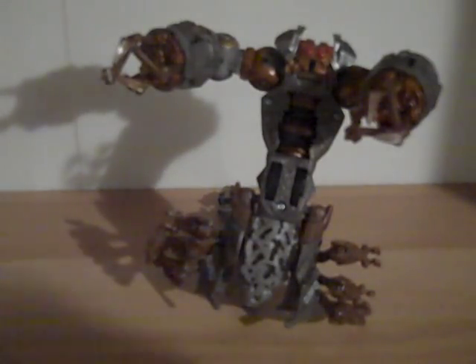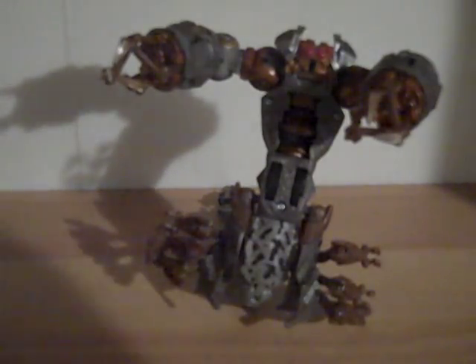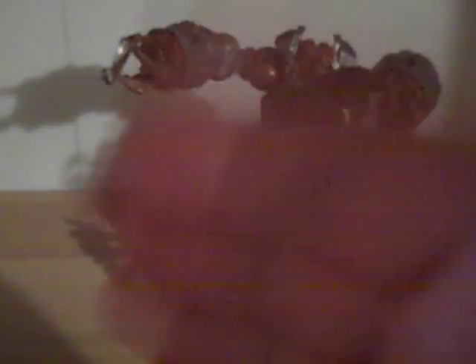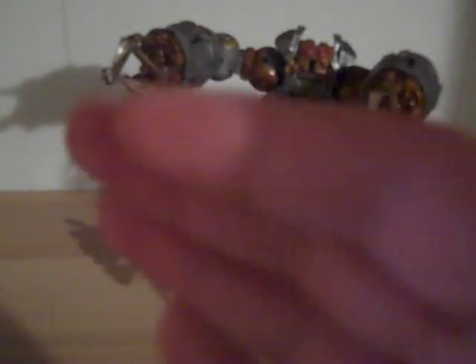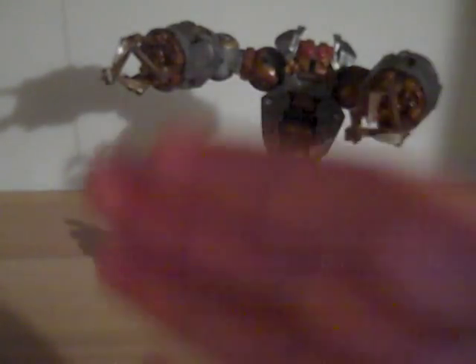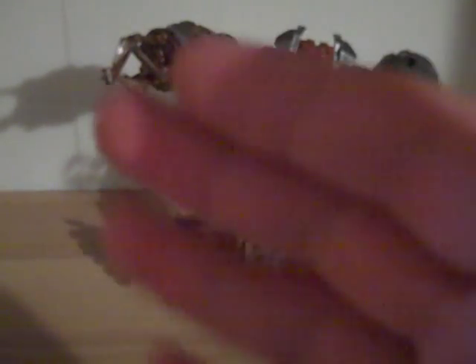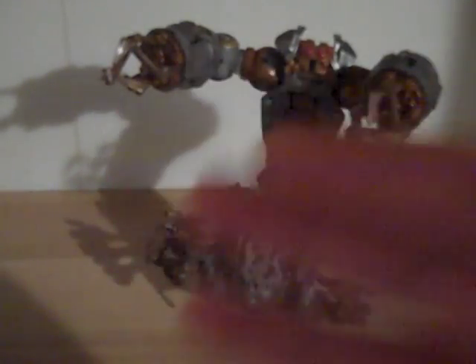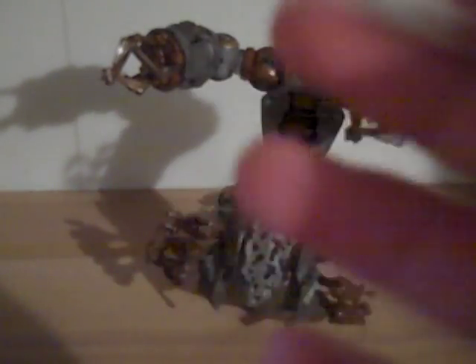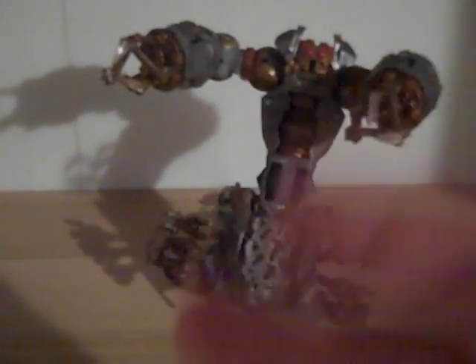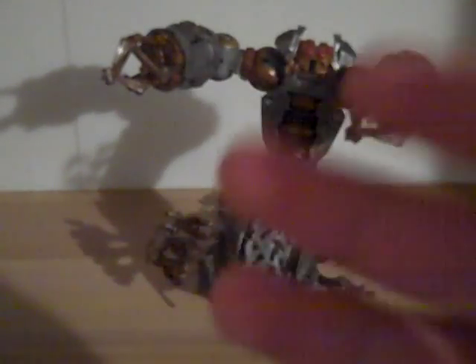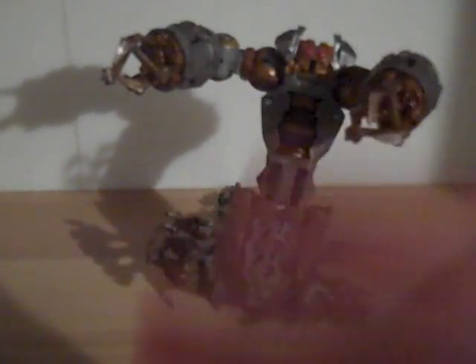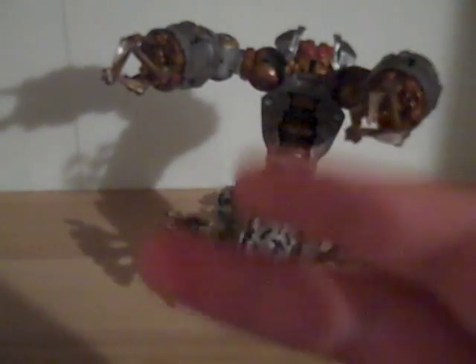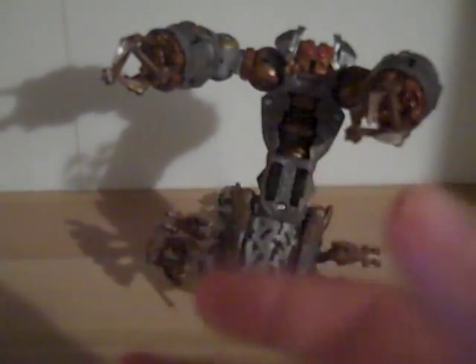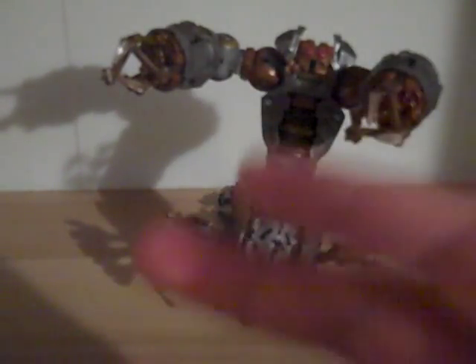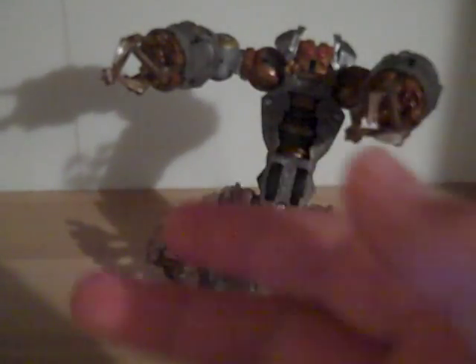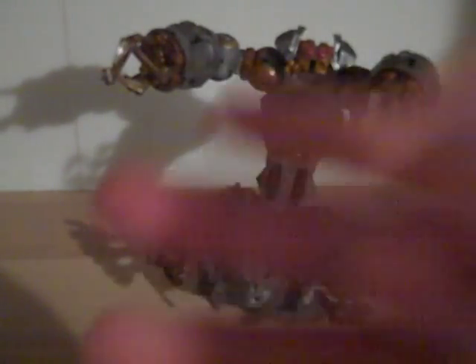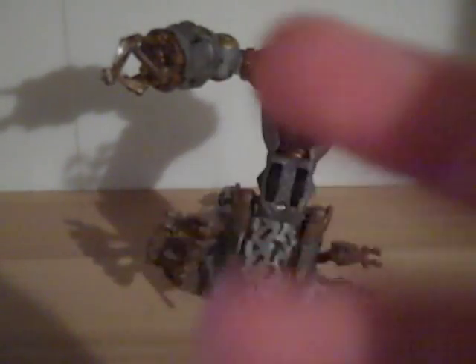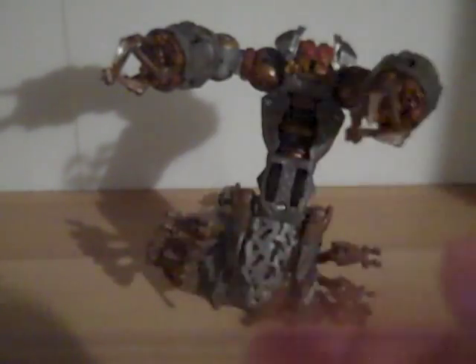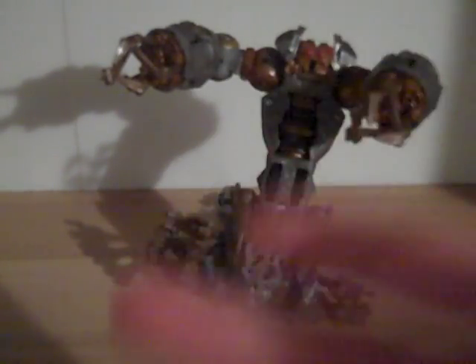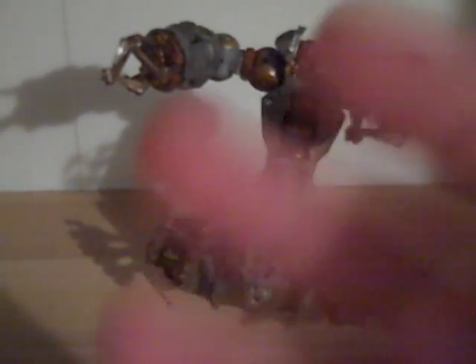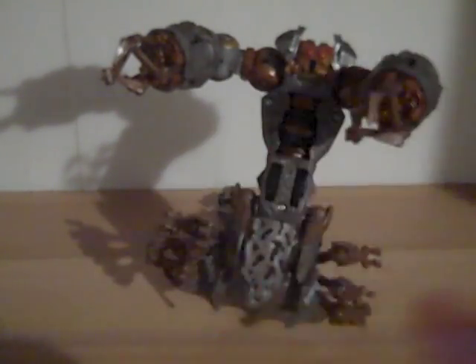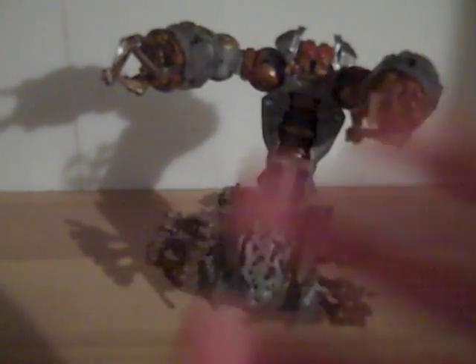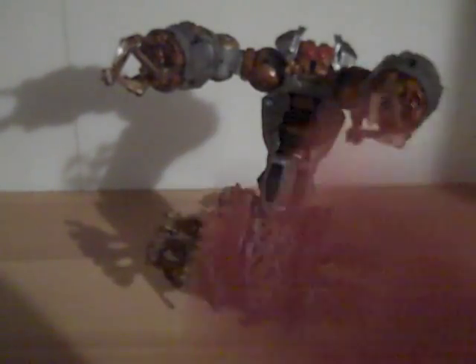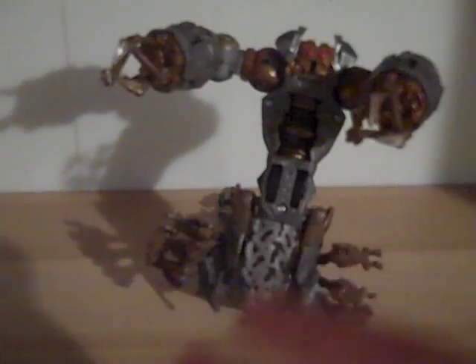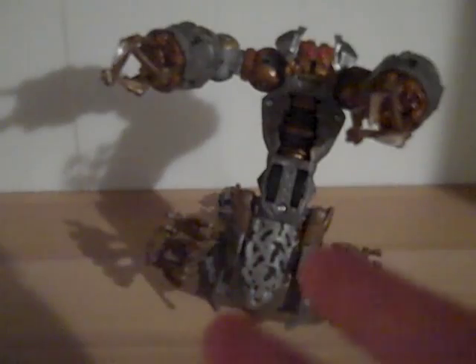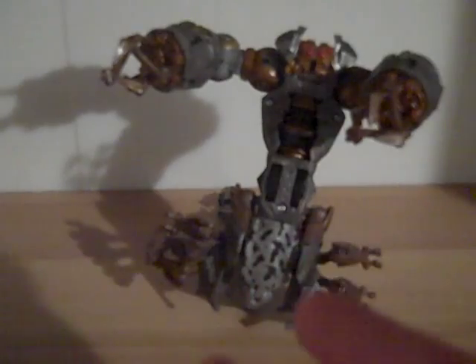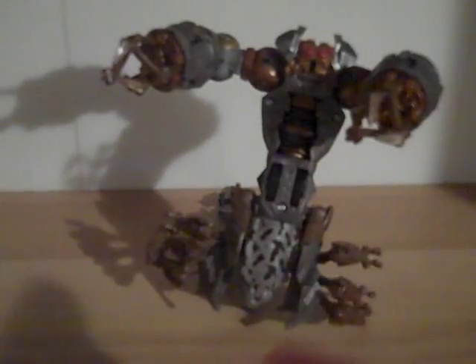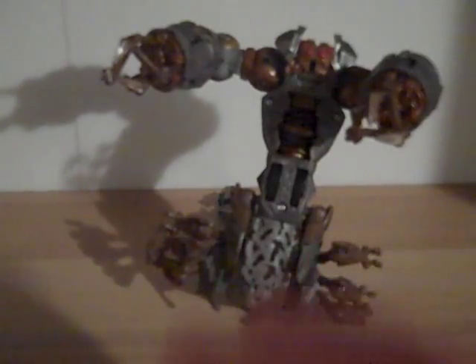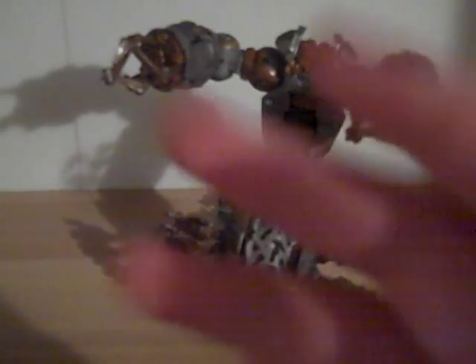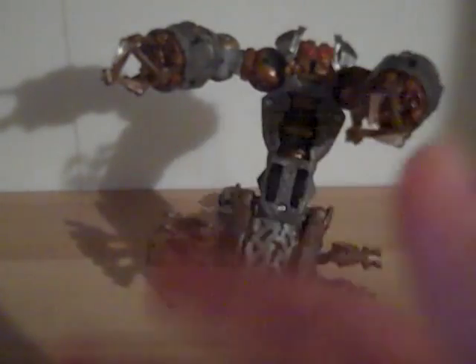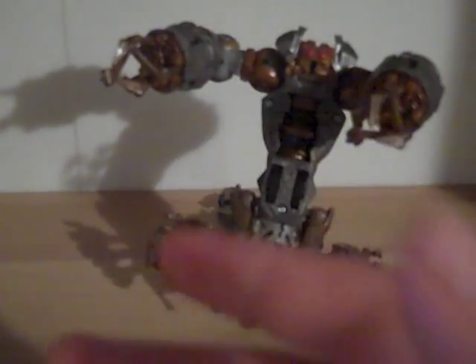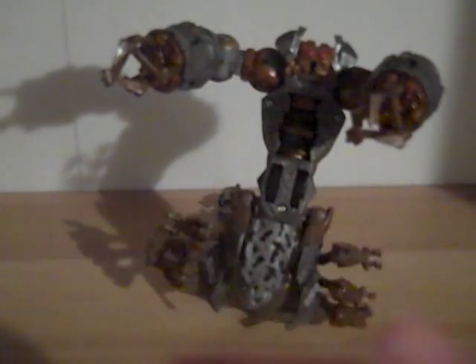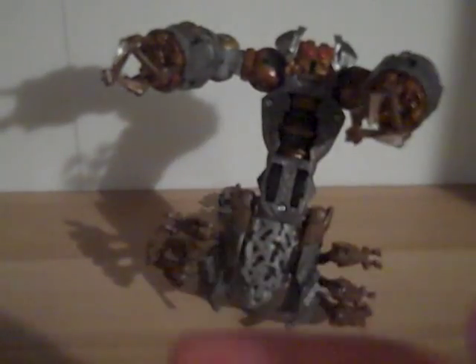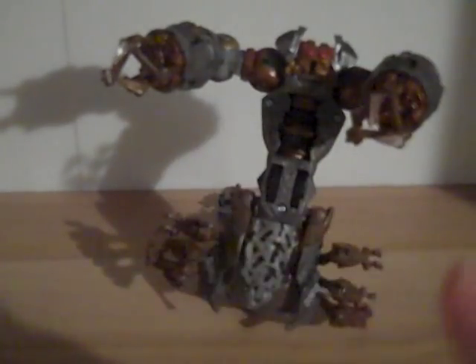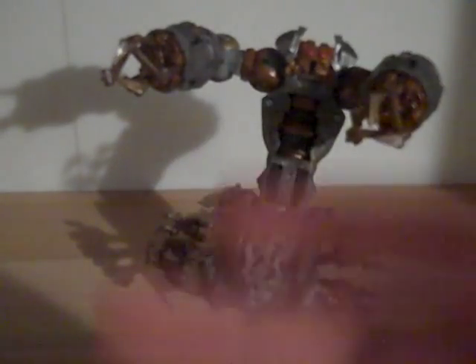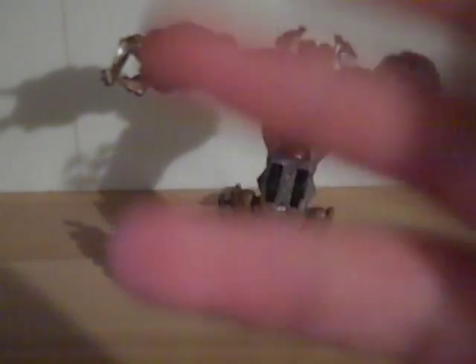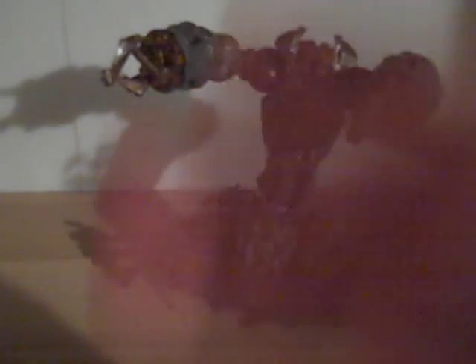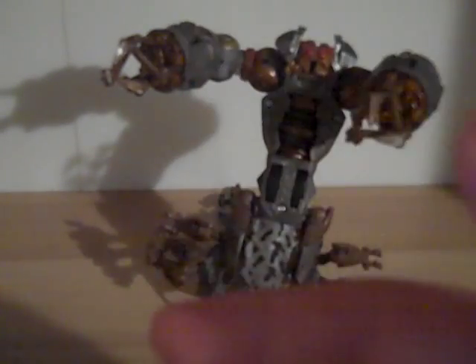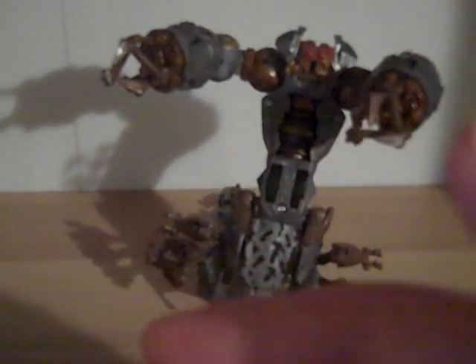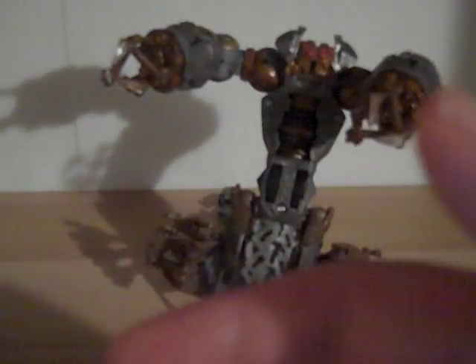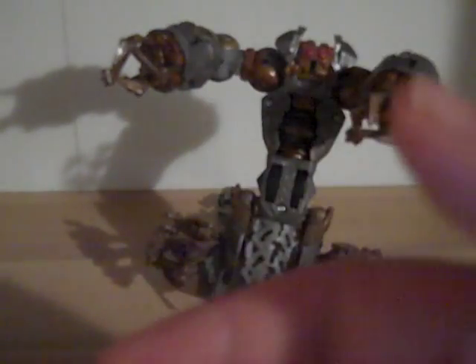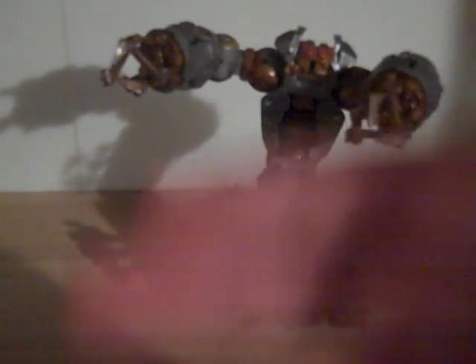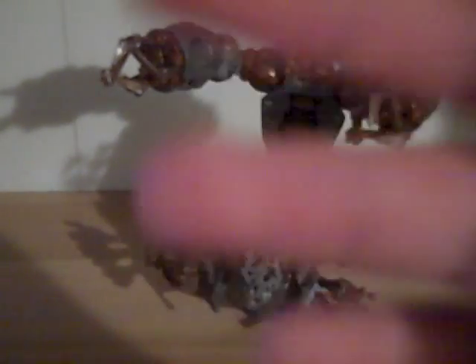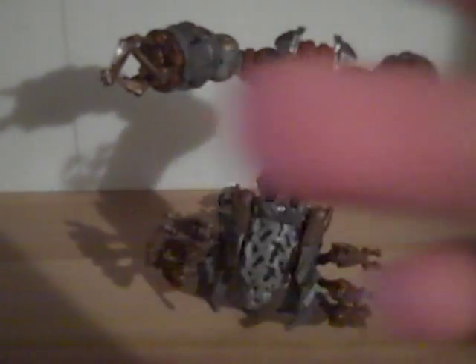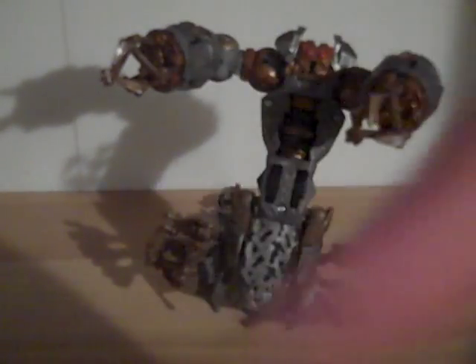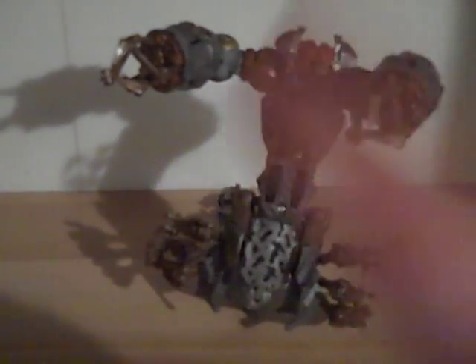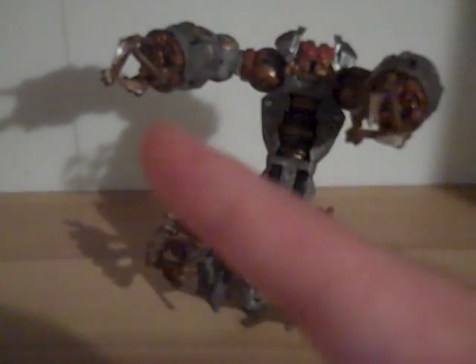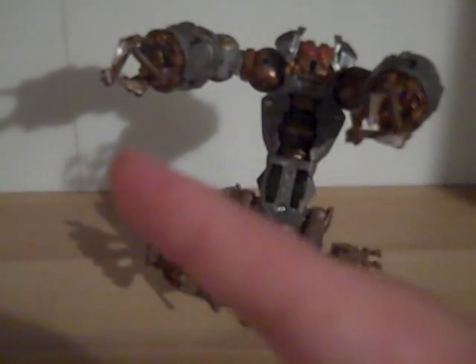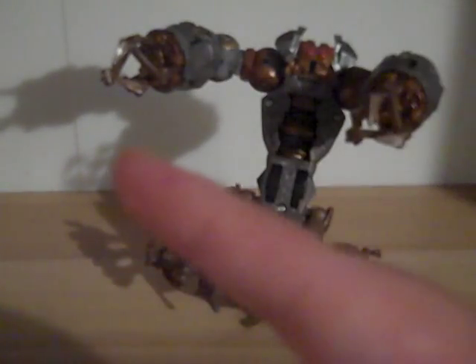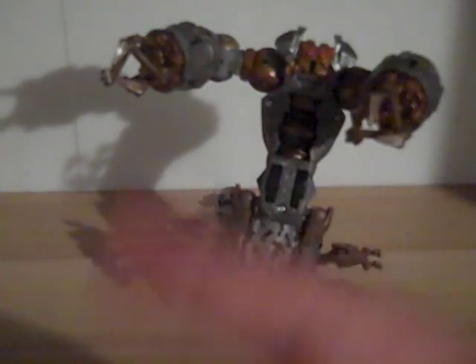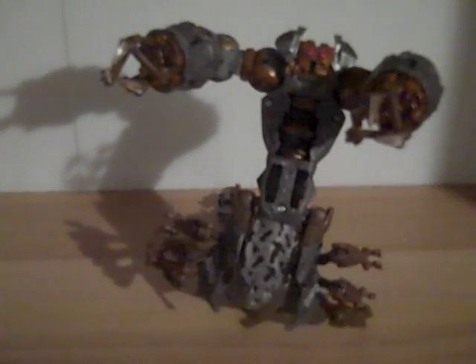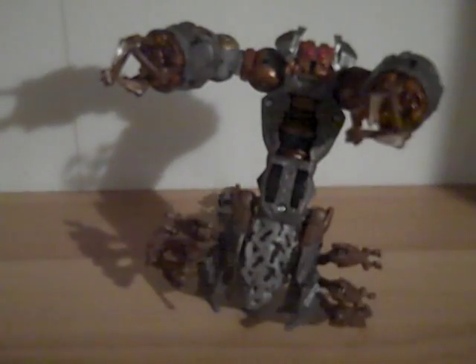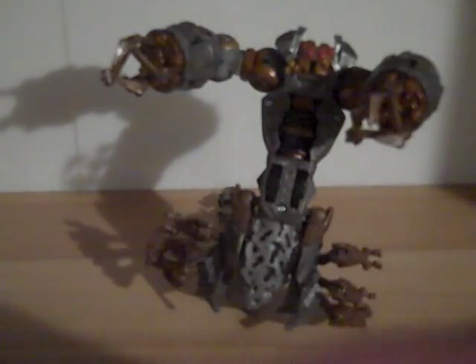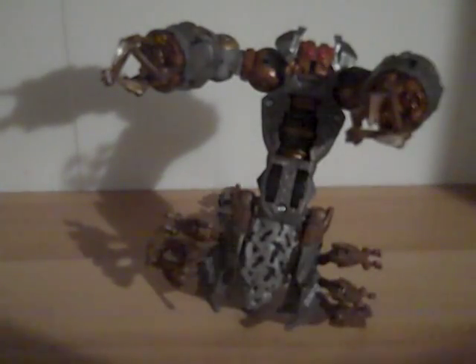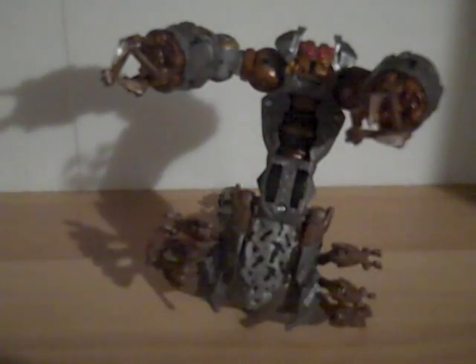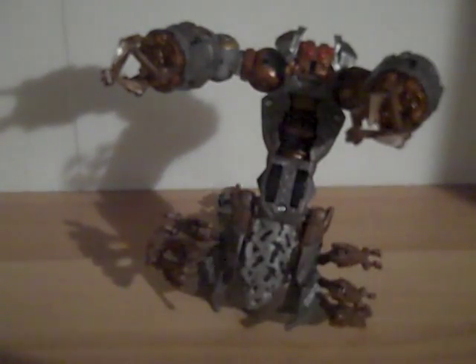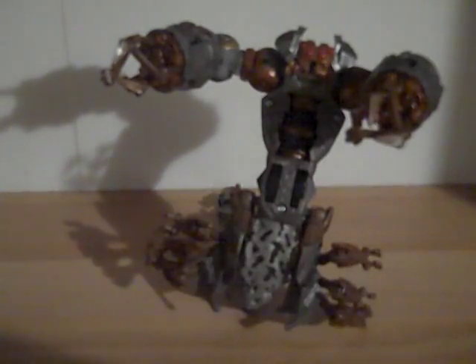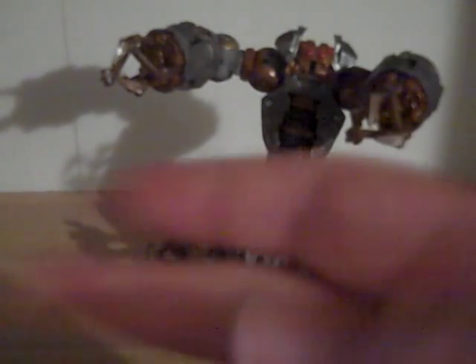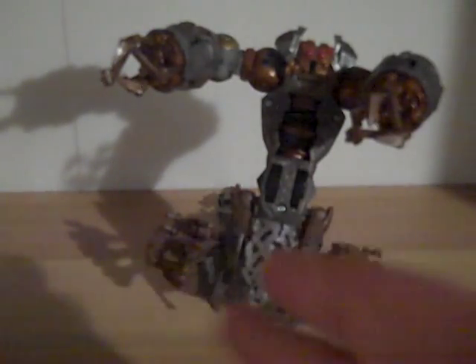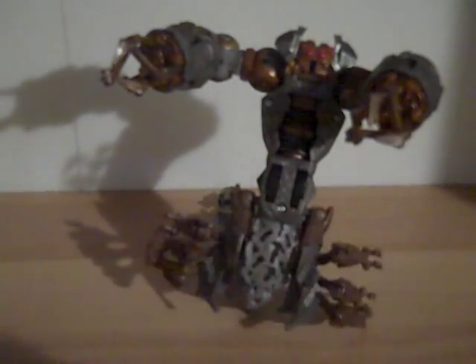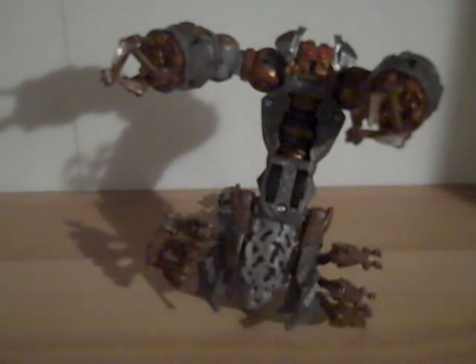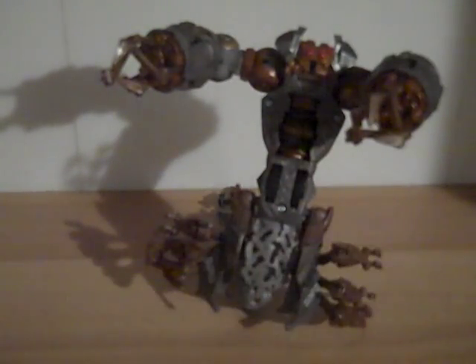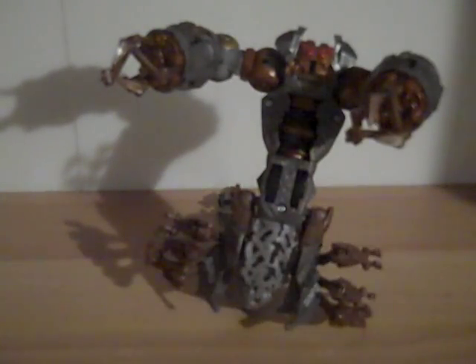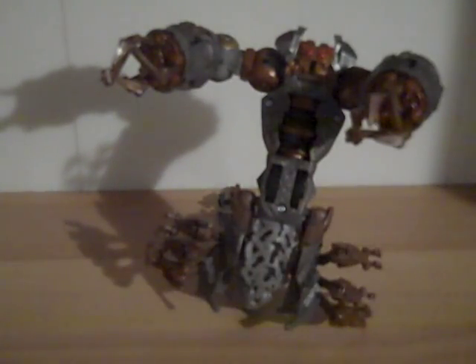This is Transformers 96 here with another video review, this time of Transformers 1 Scorponok.